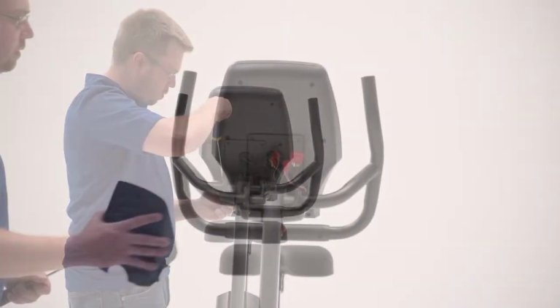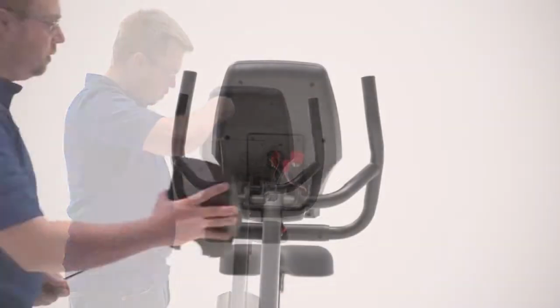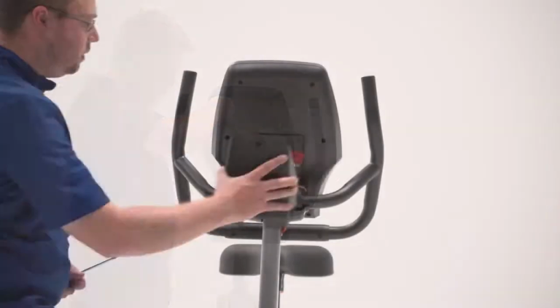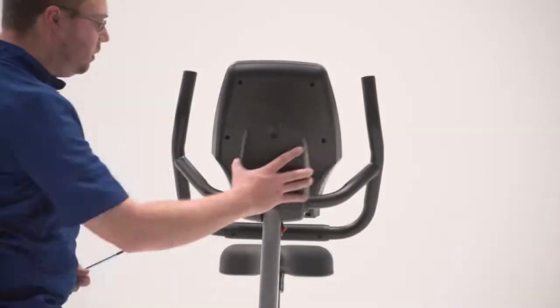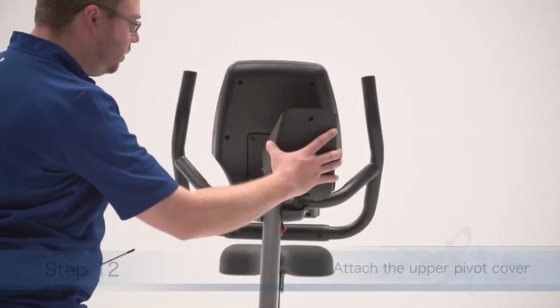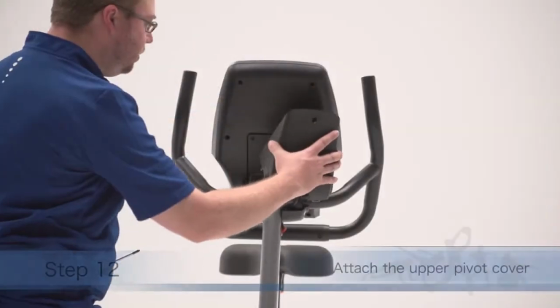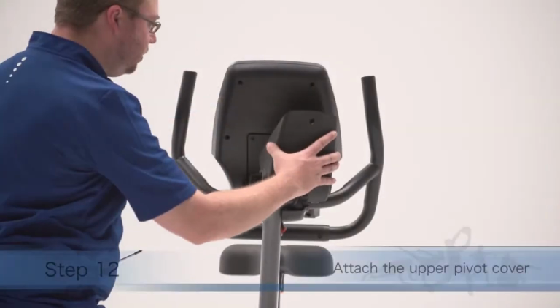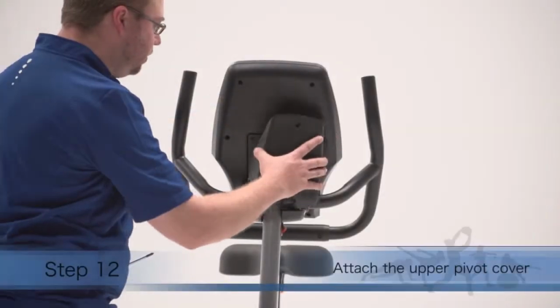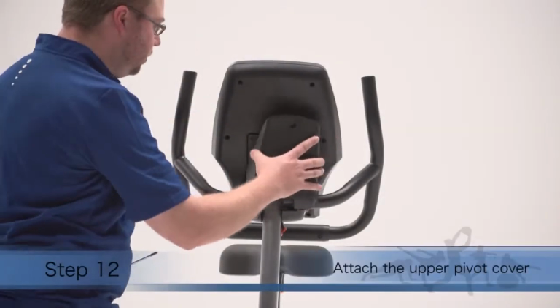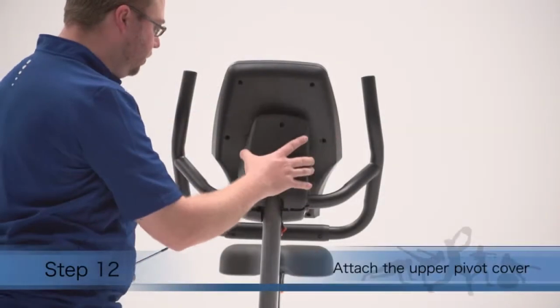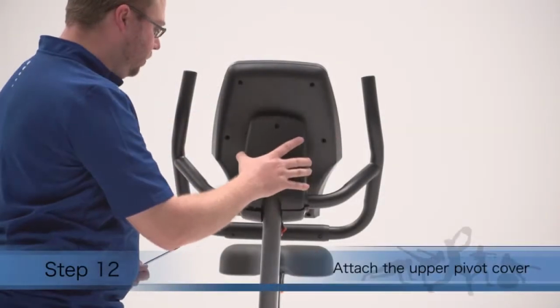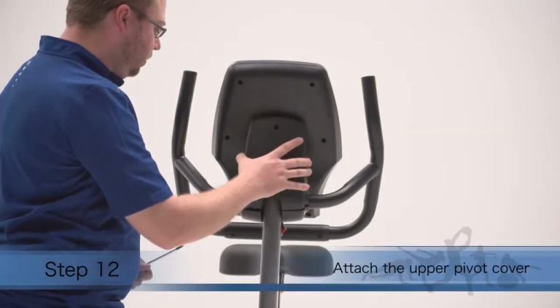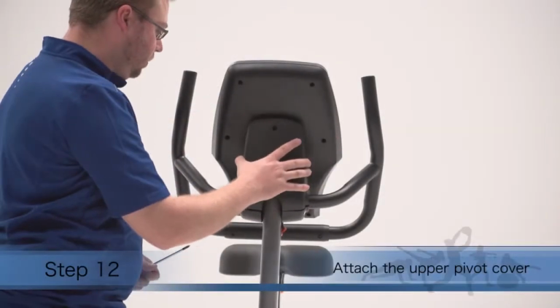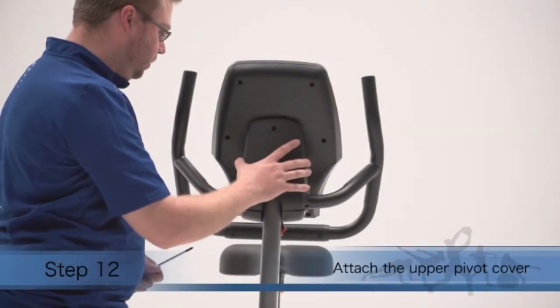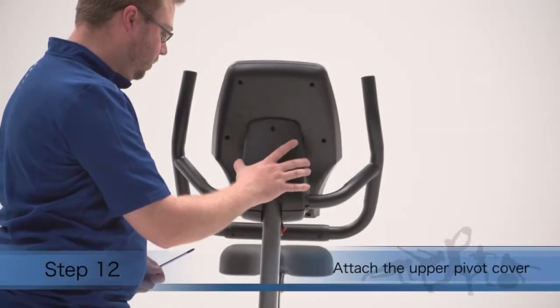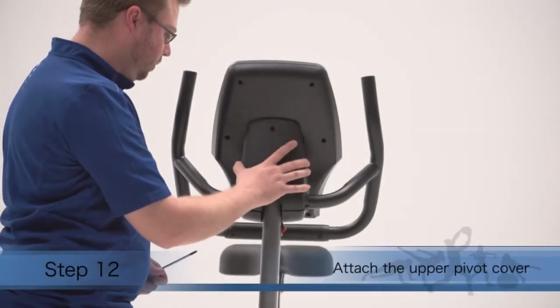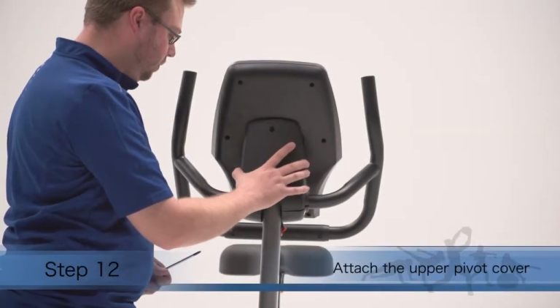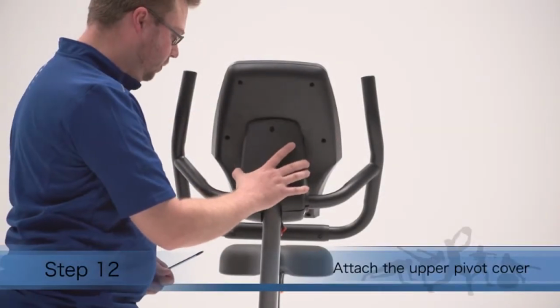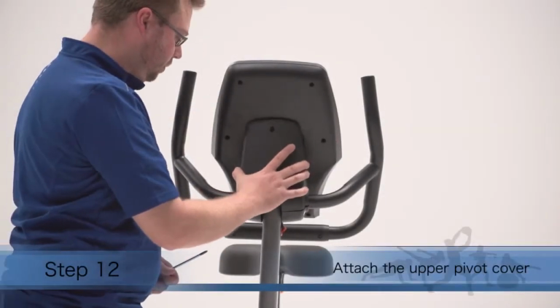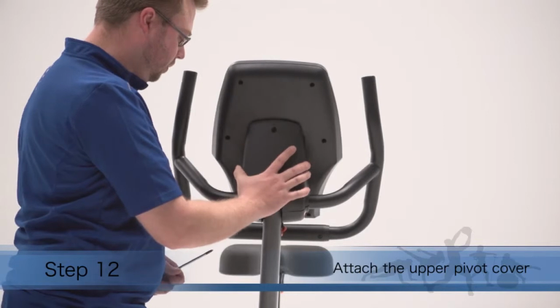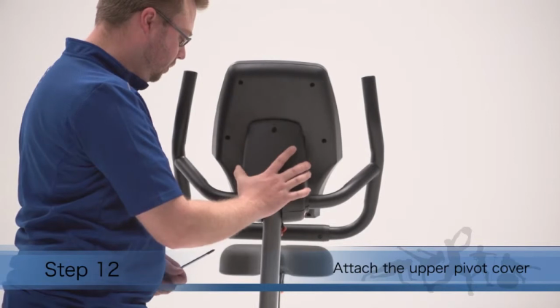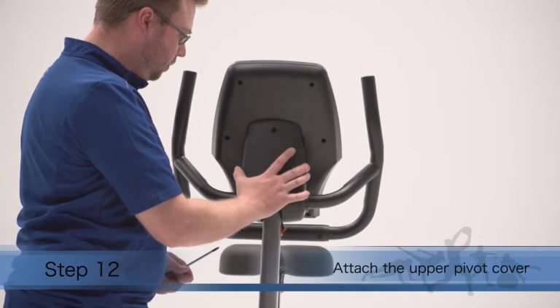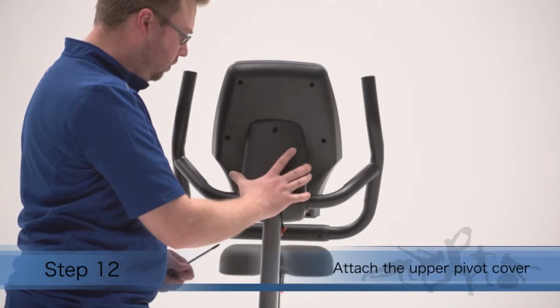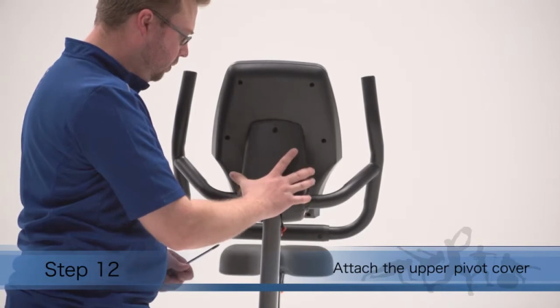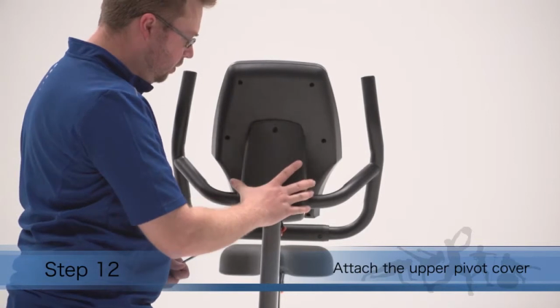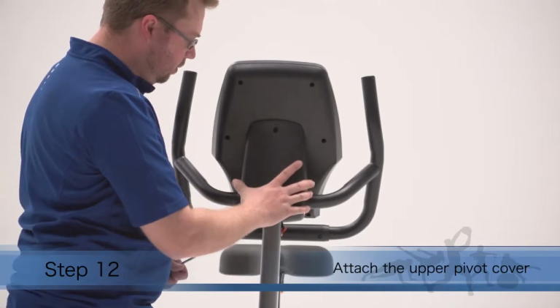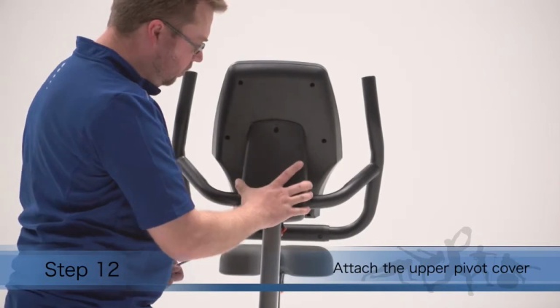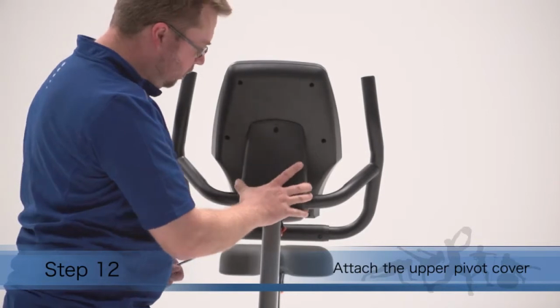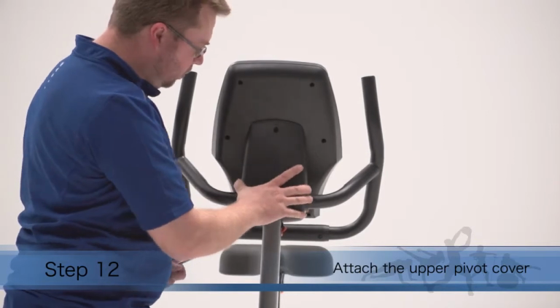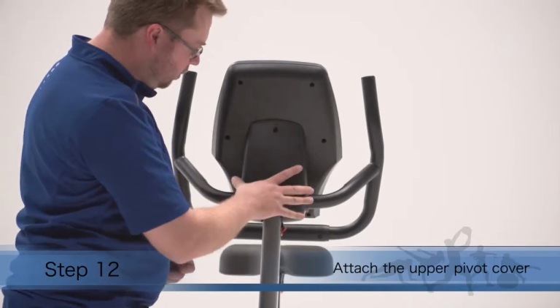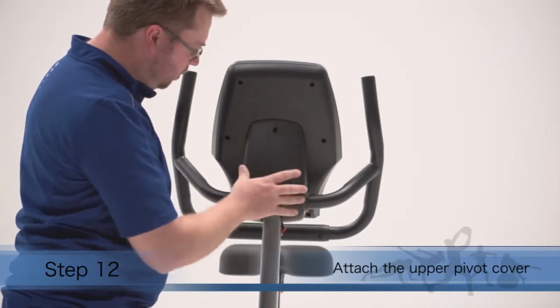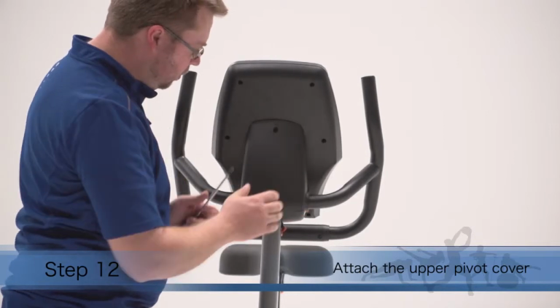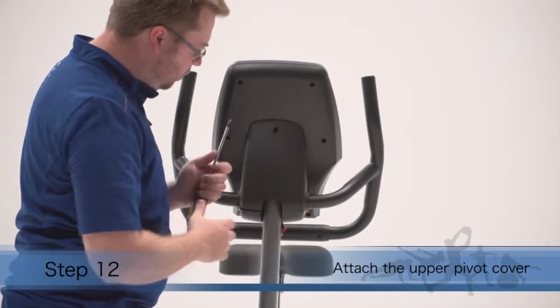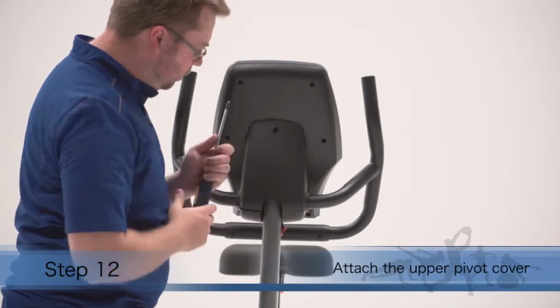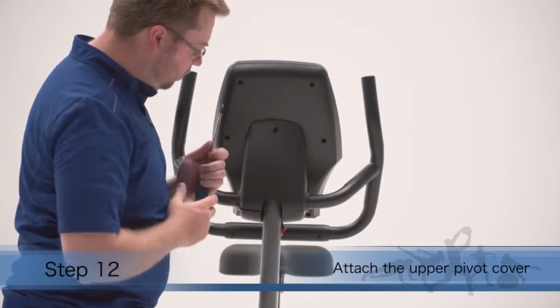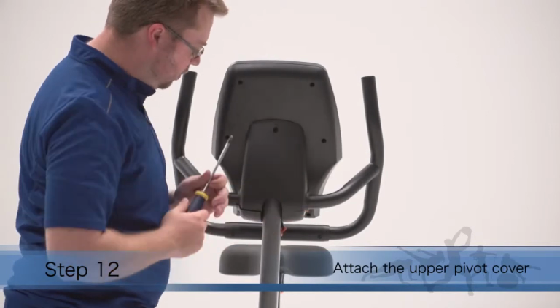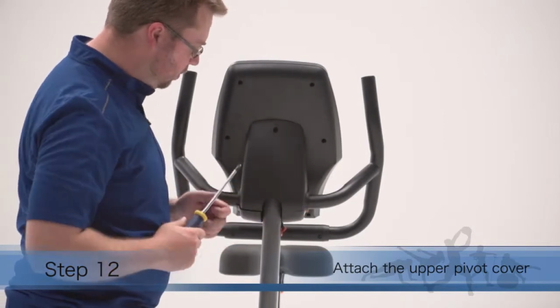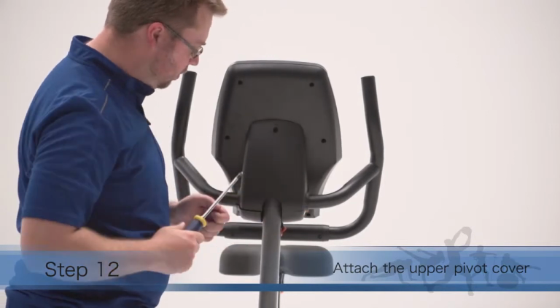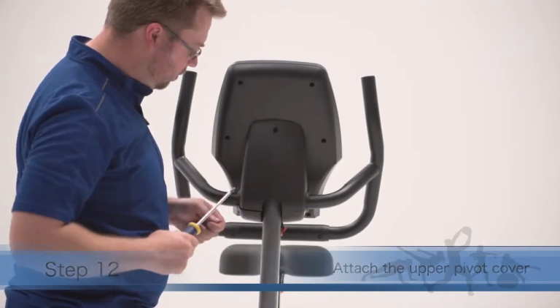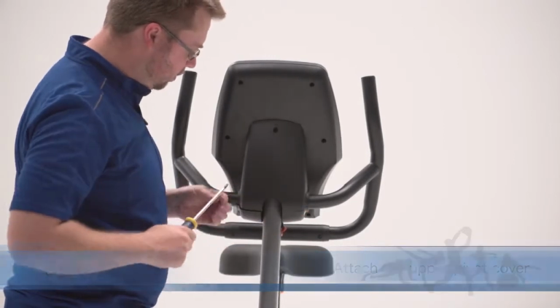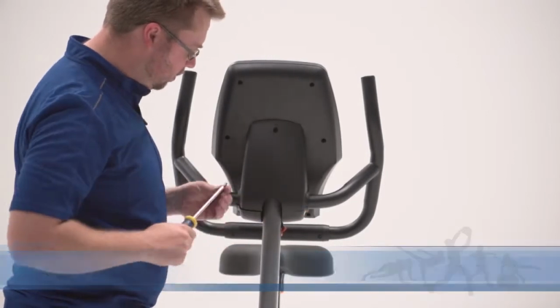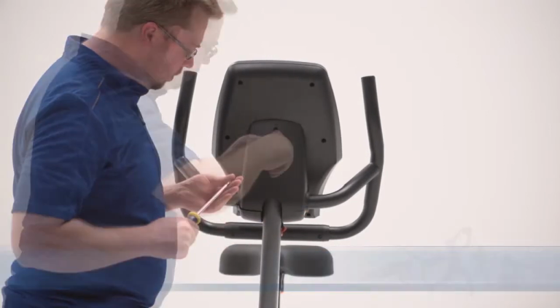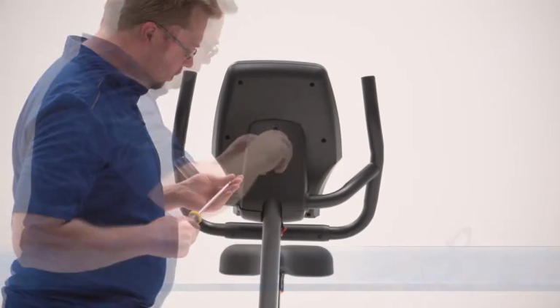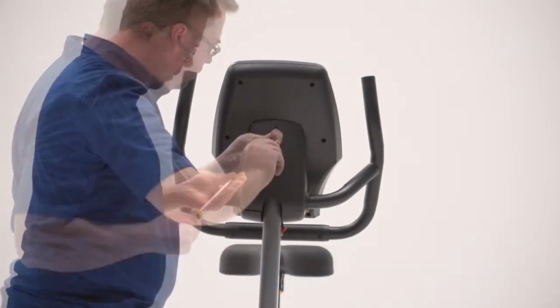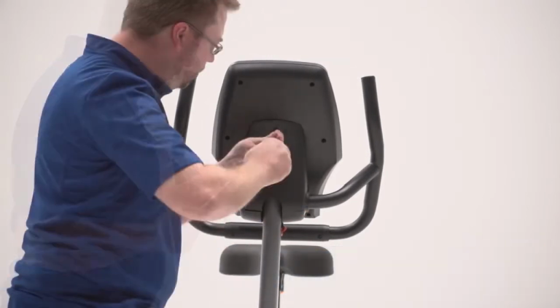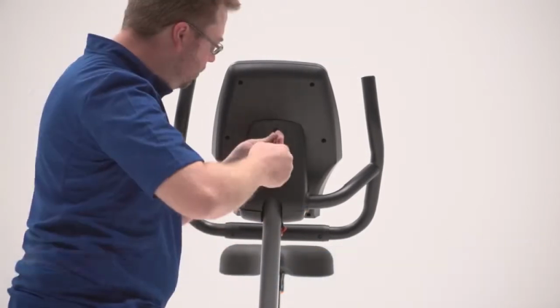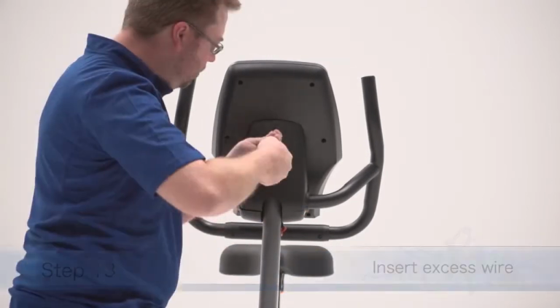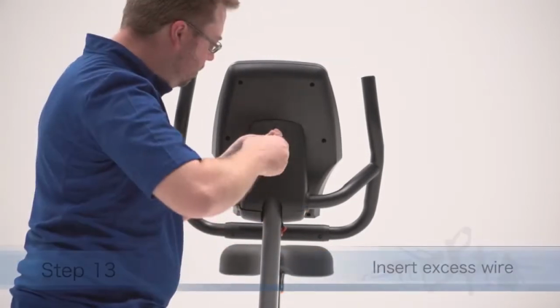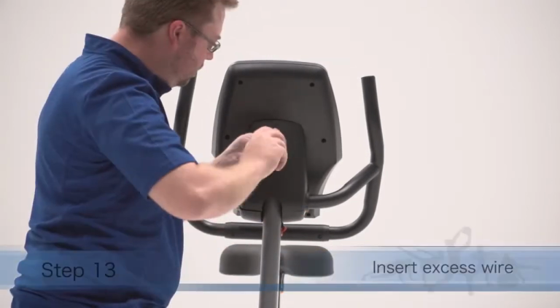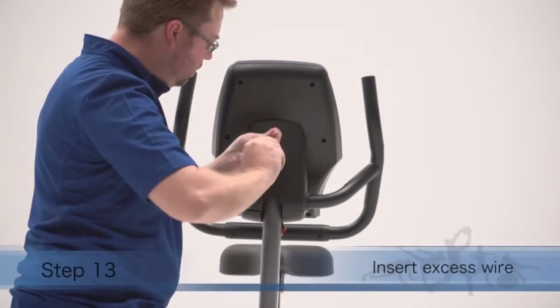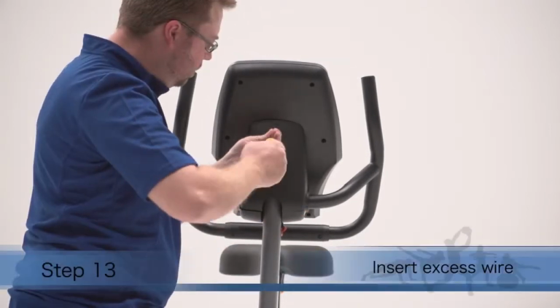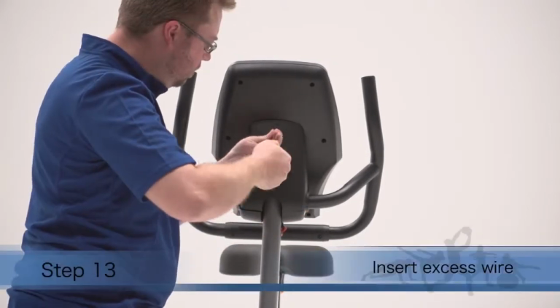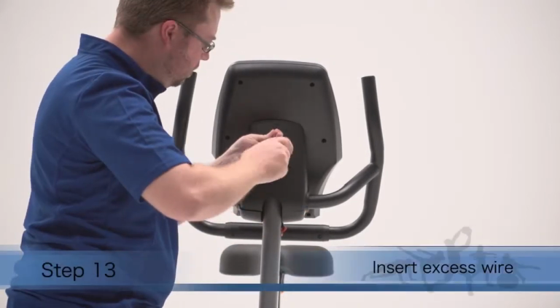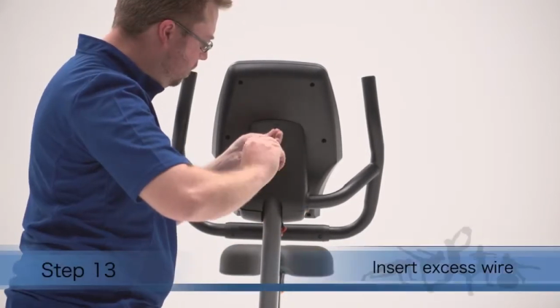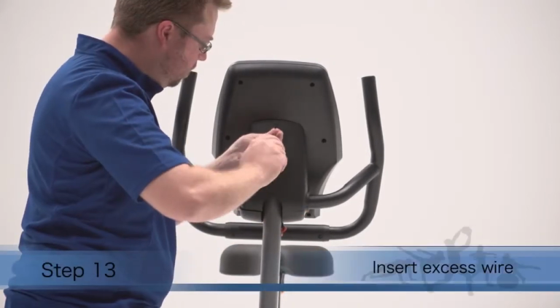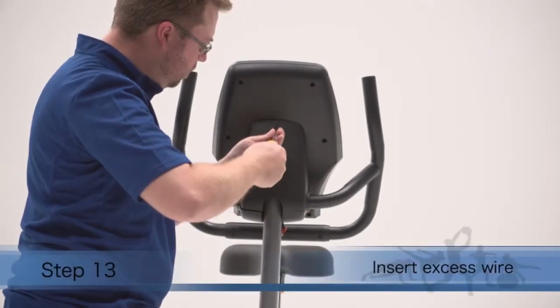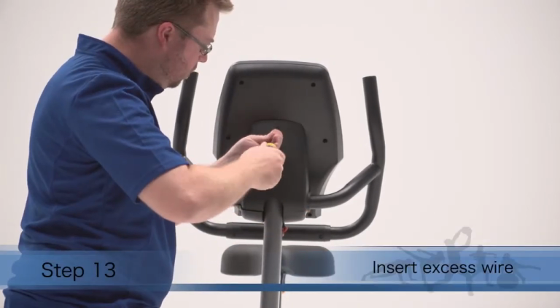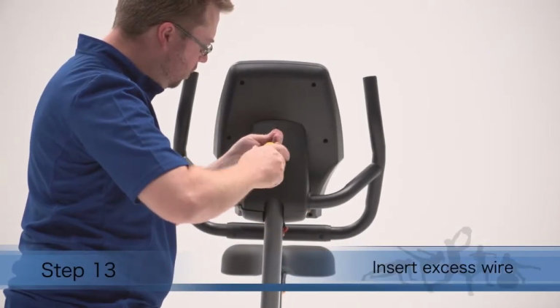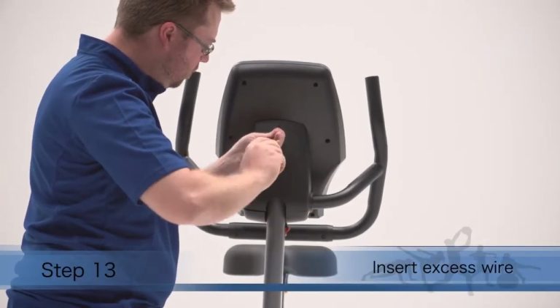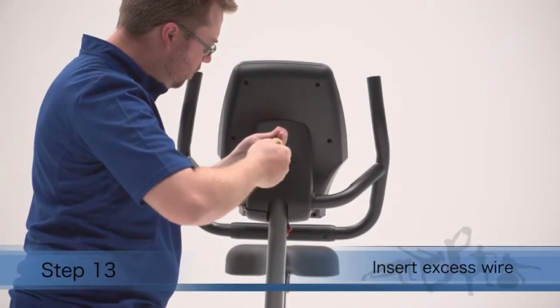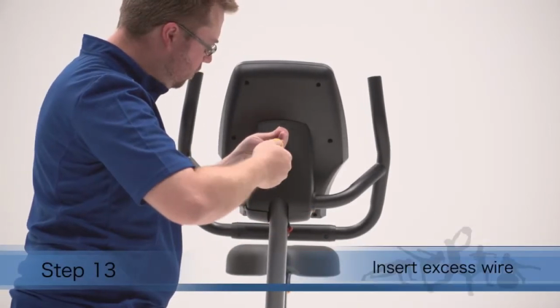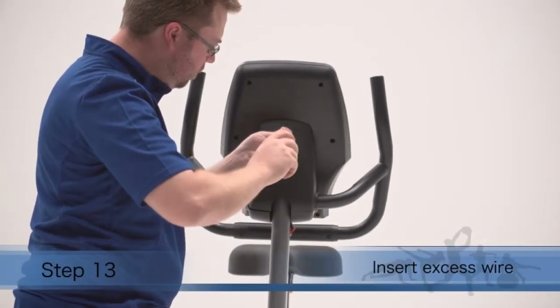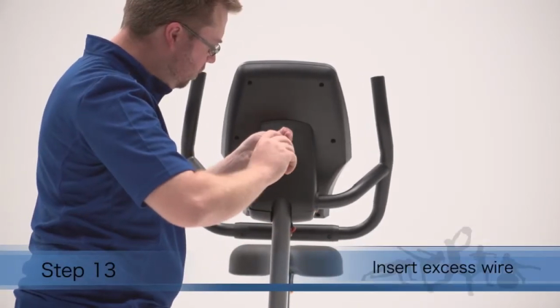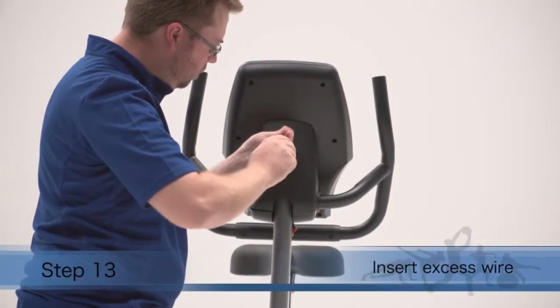Step 12. Press the upper pivot cover onto the lower pivot cover. Attach the upper pivot cover to the console.